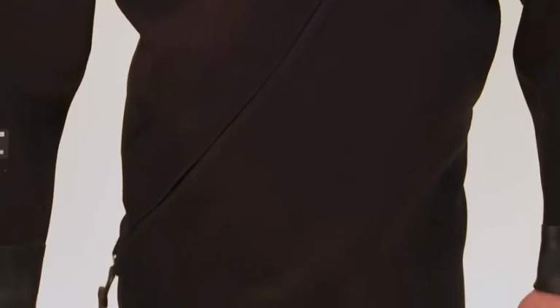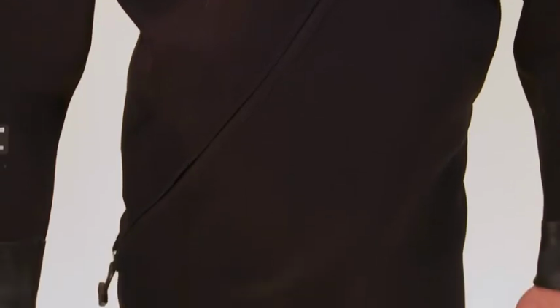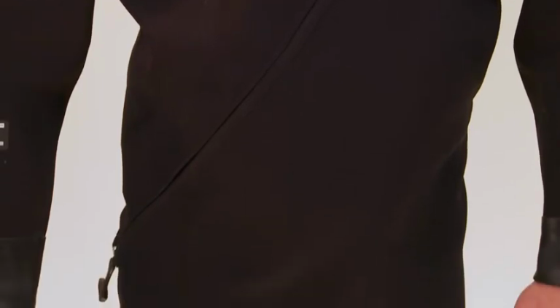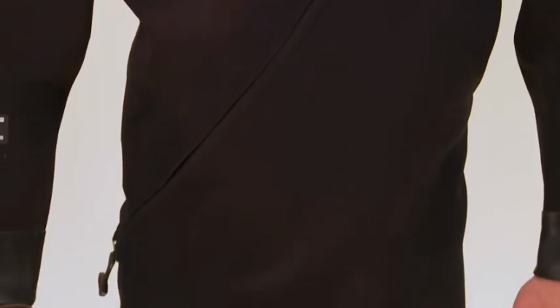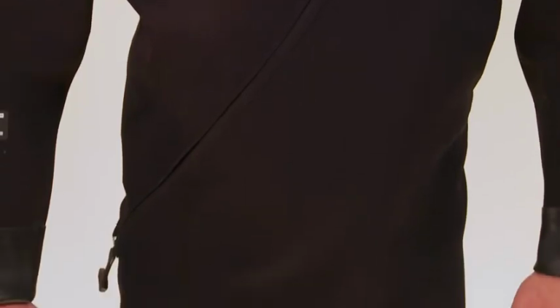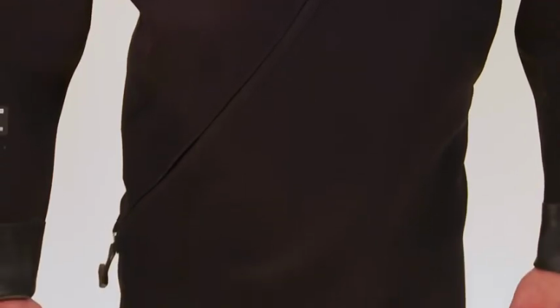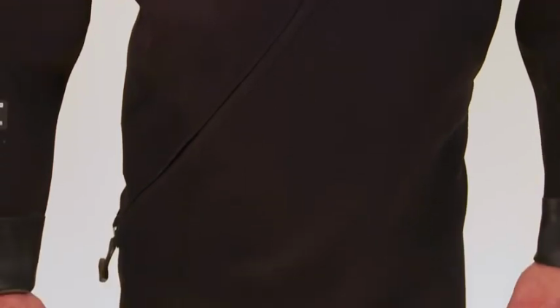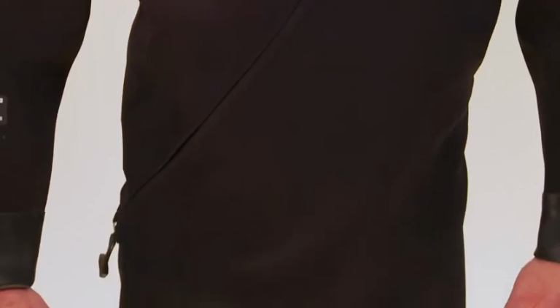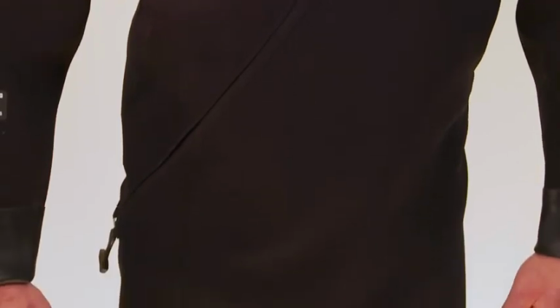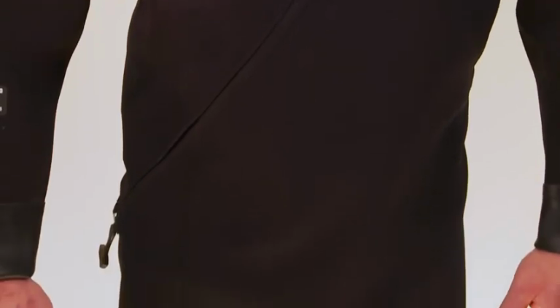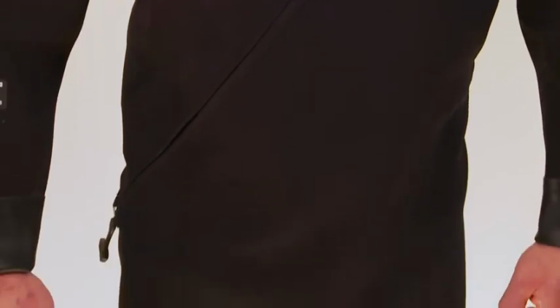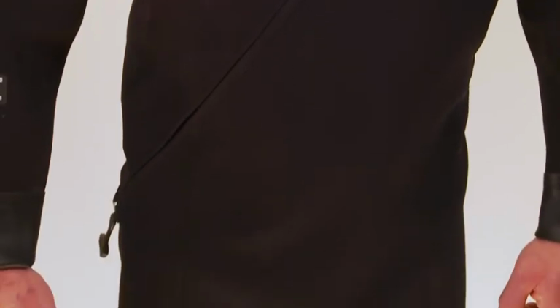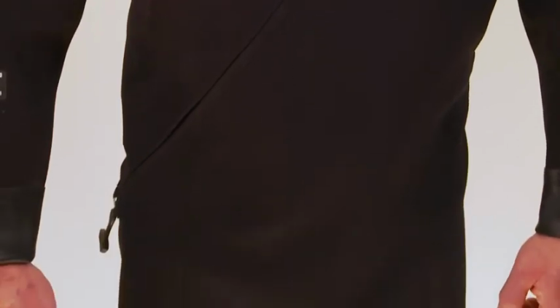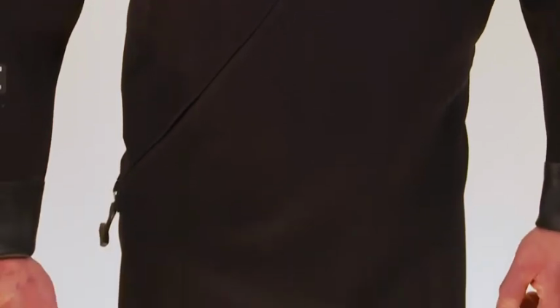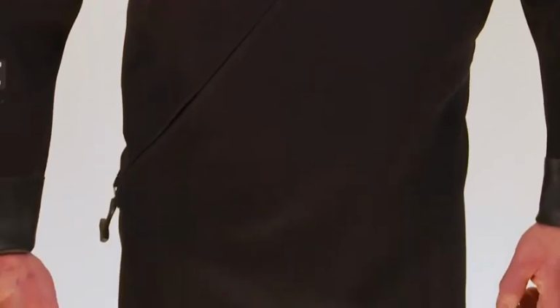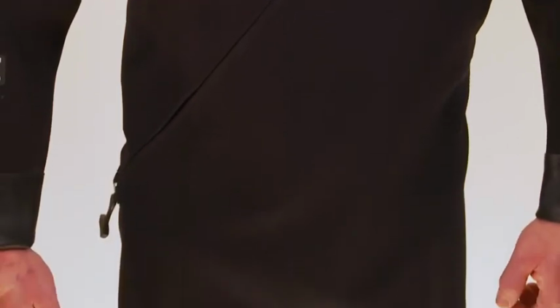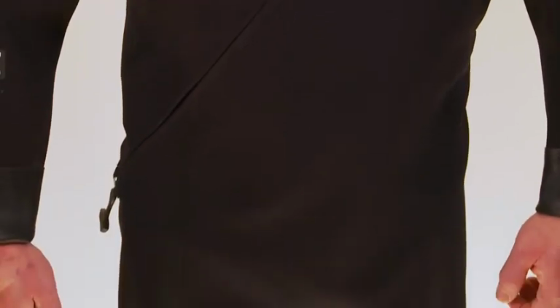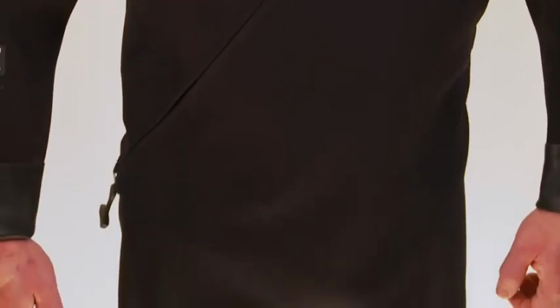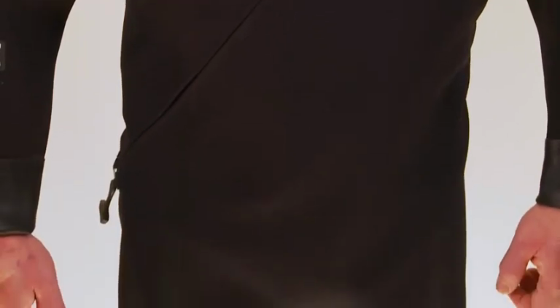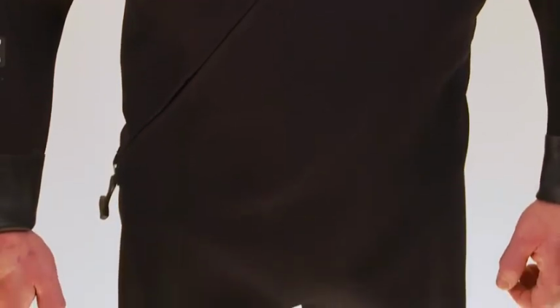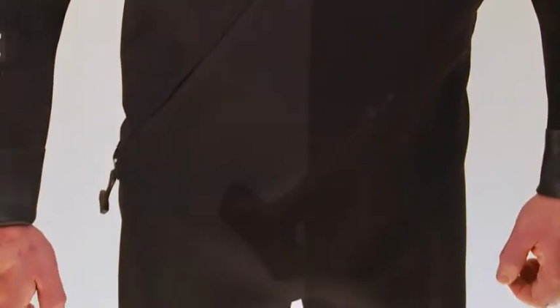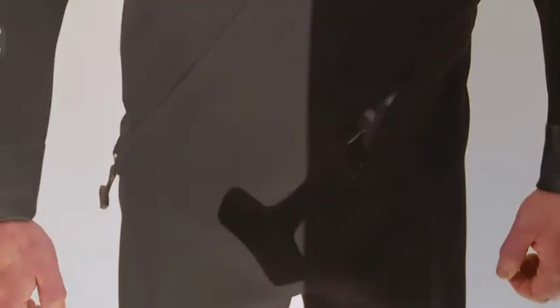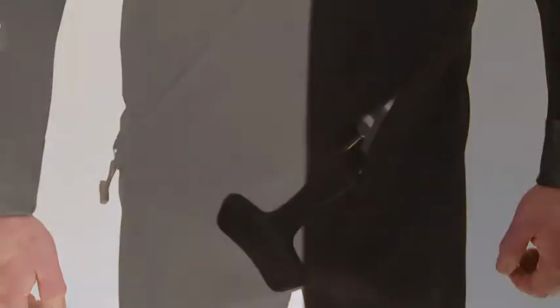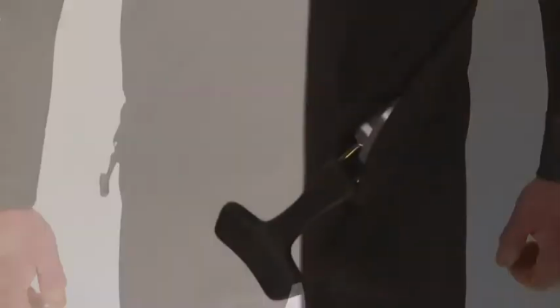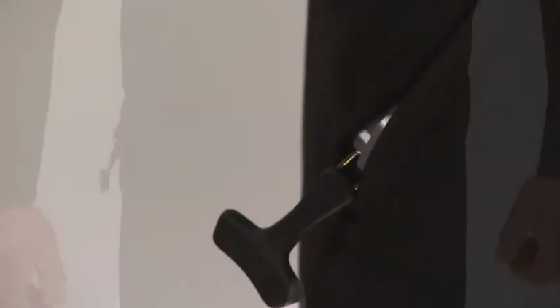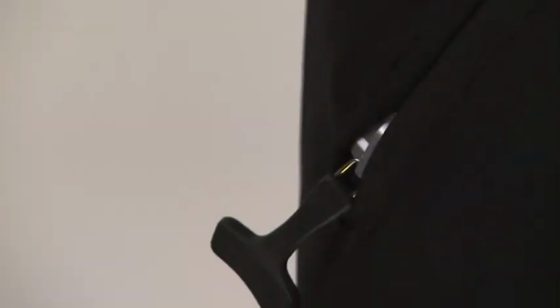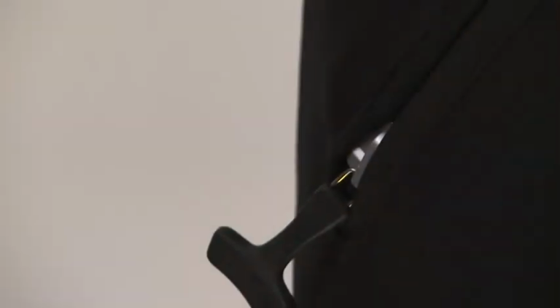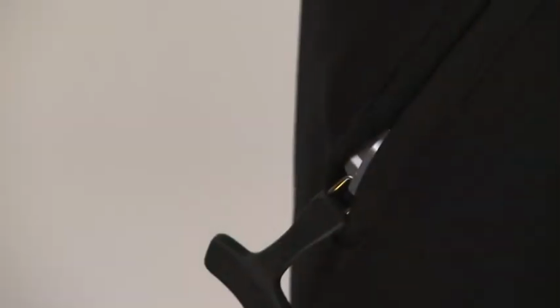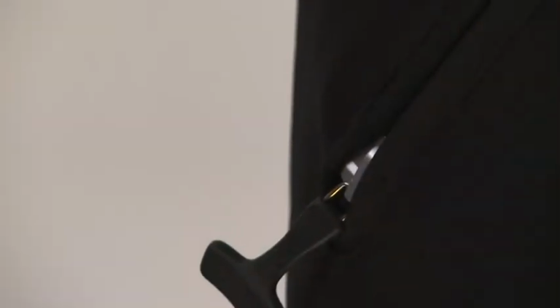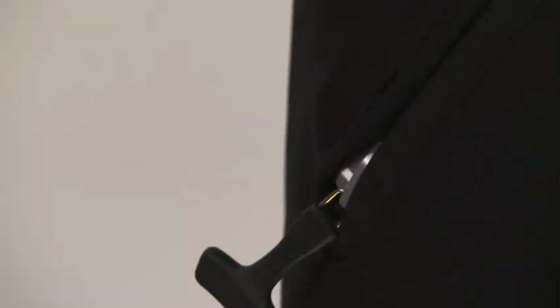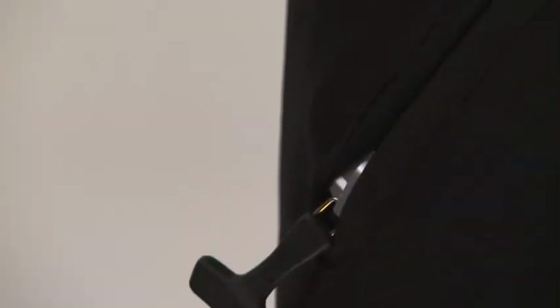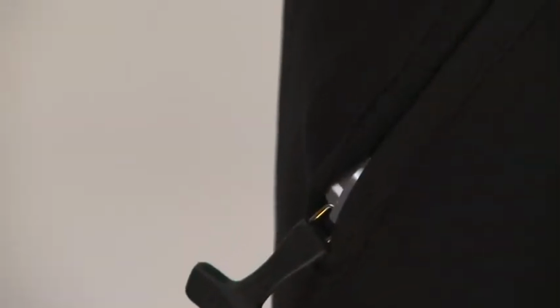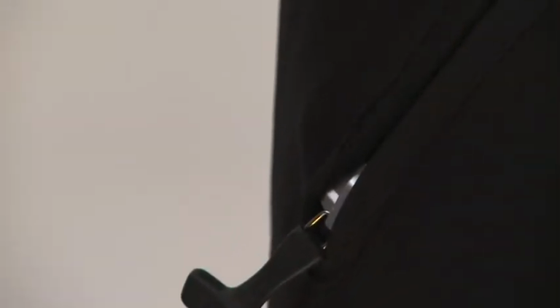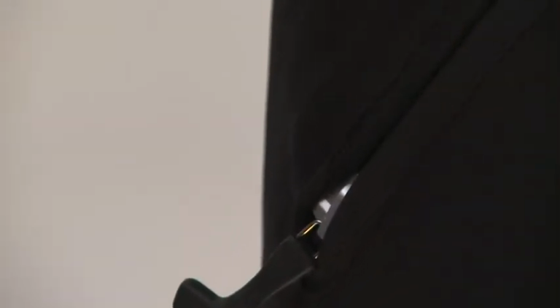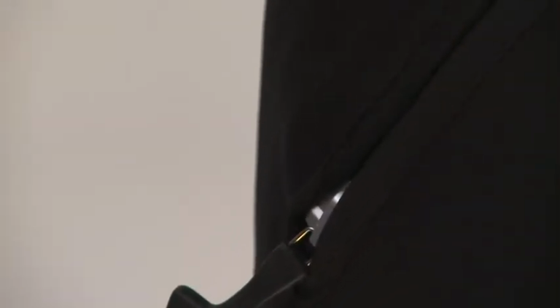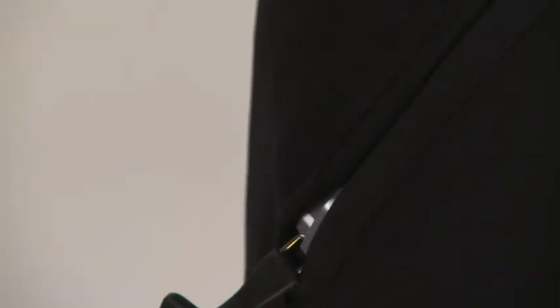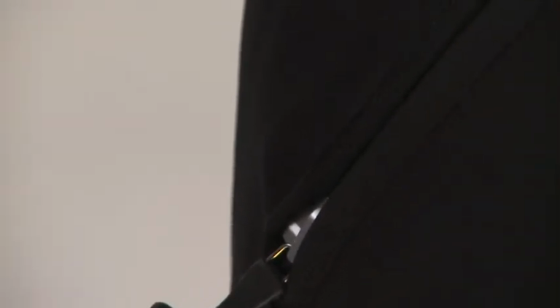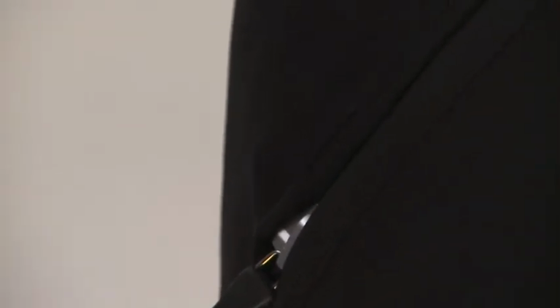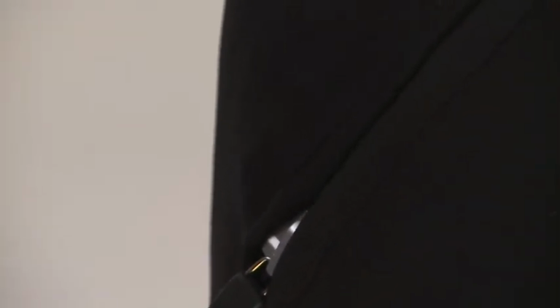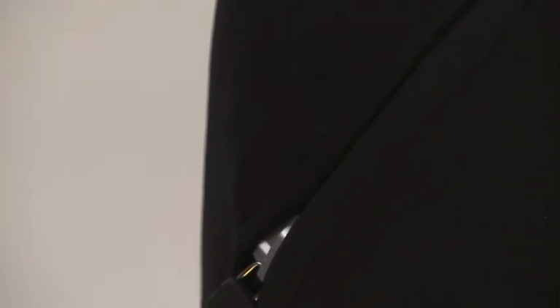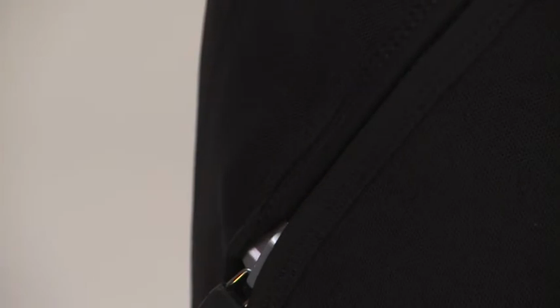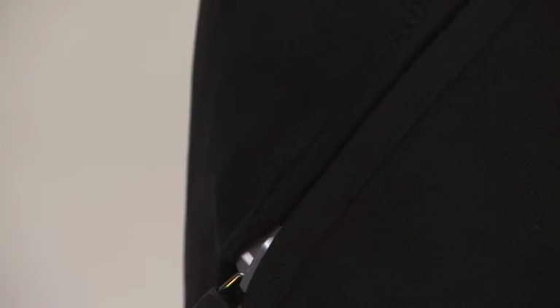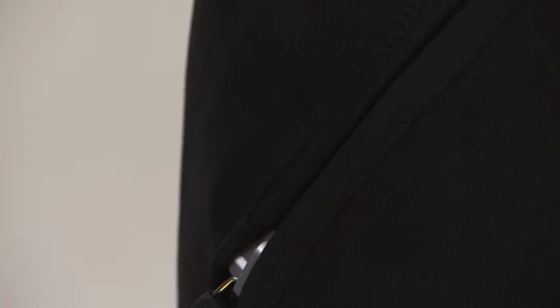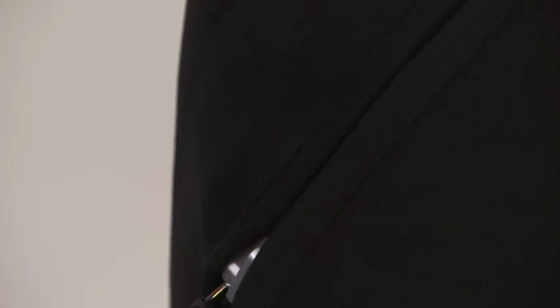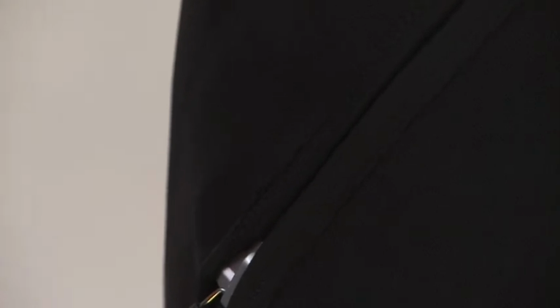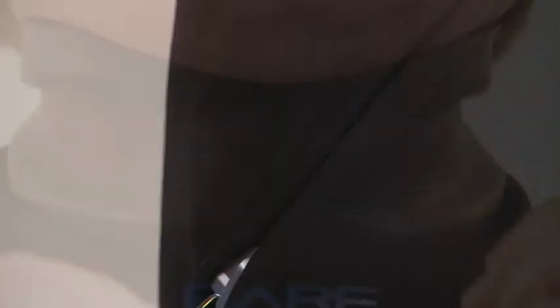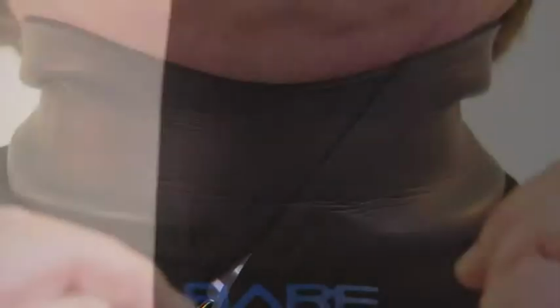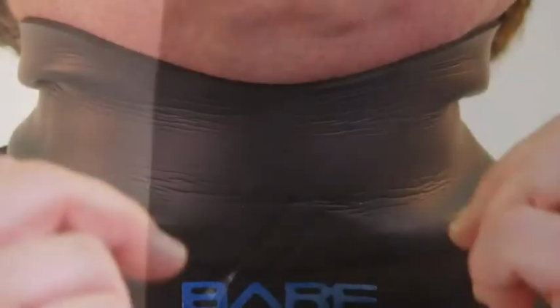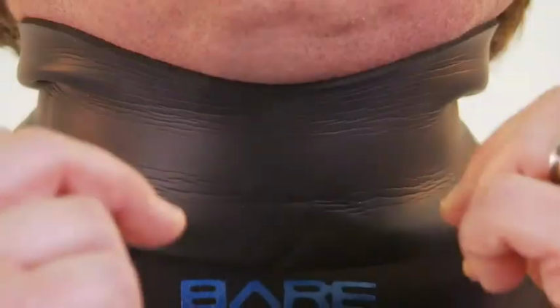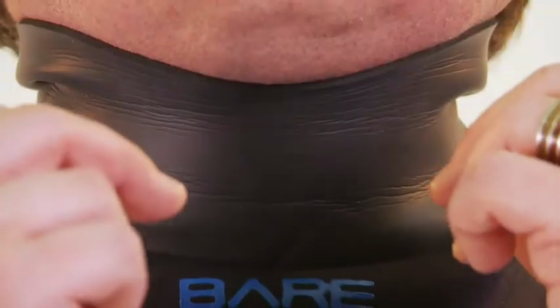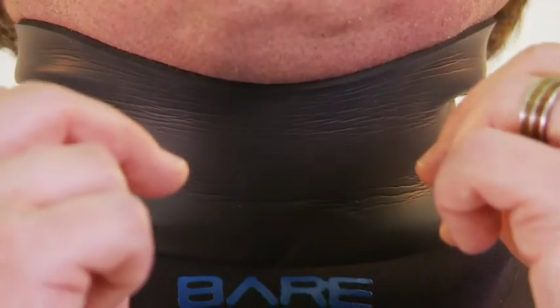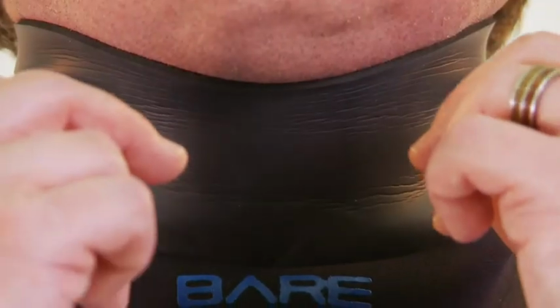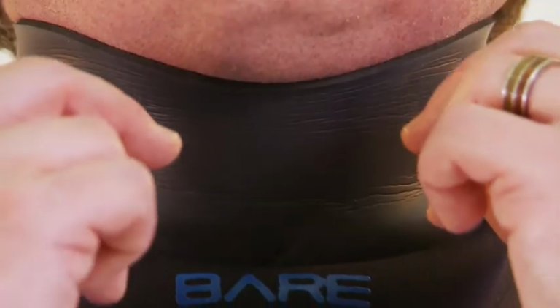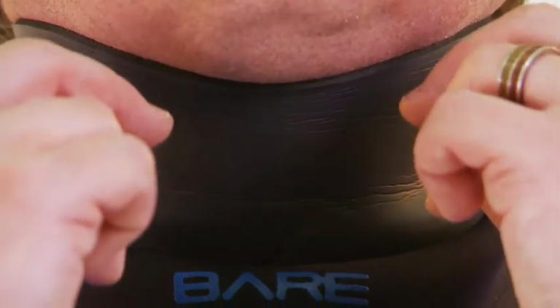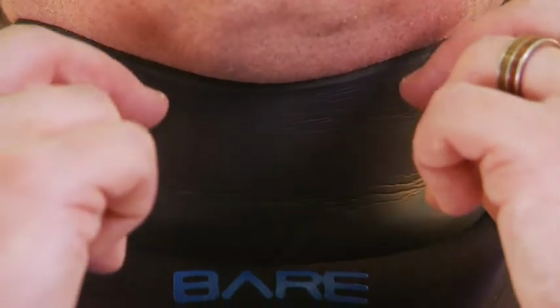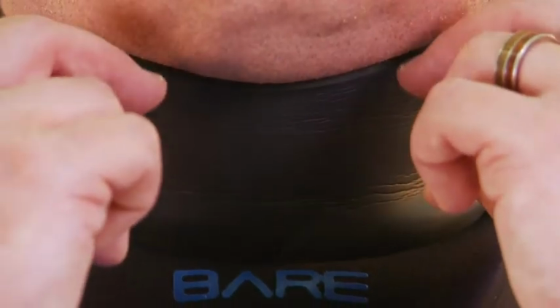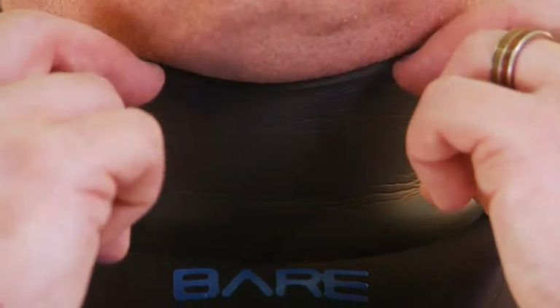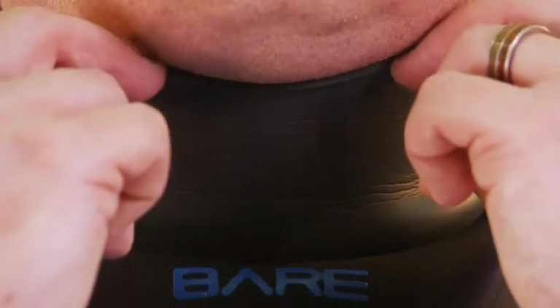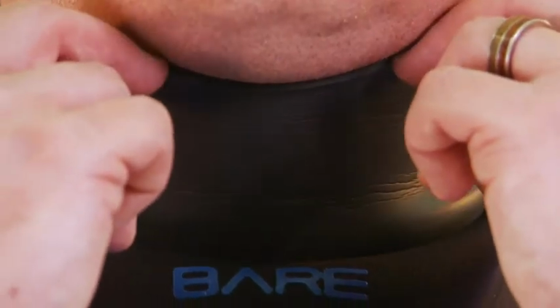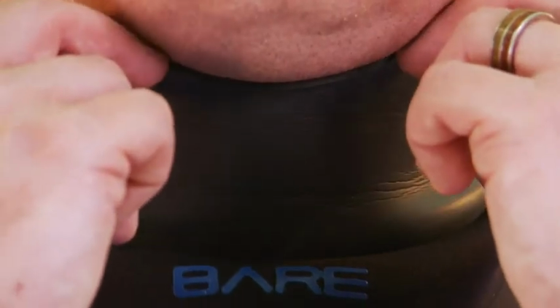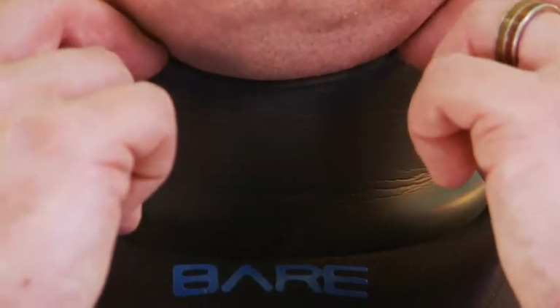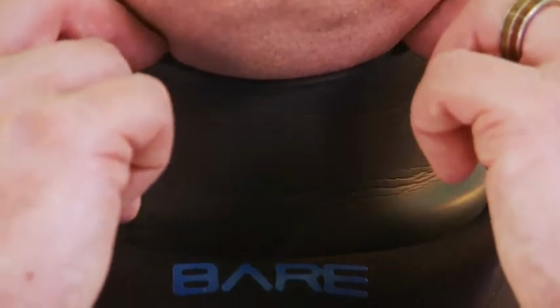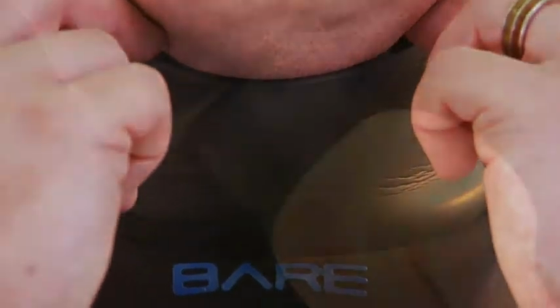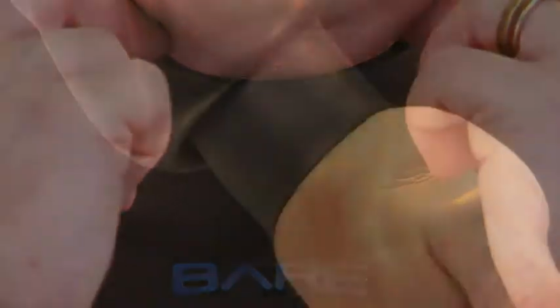The front entry zipper is a flexible tie-zip design and you get a choice of latex or neoprene neck and wrist seals.